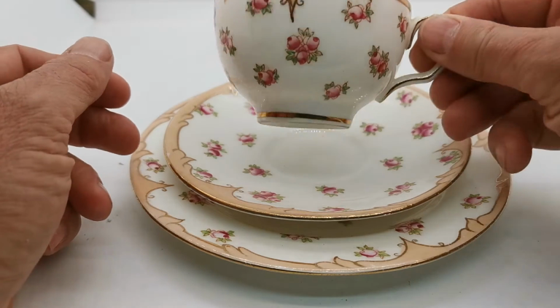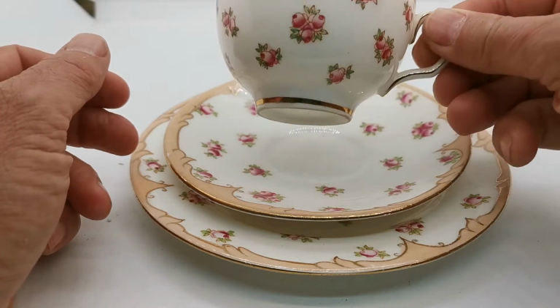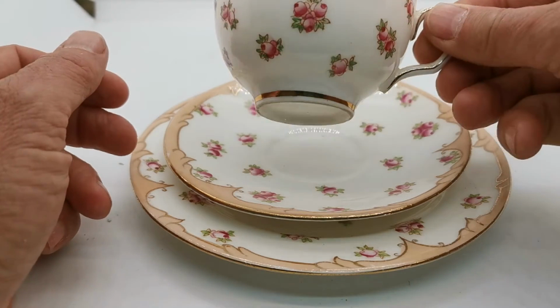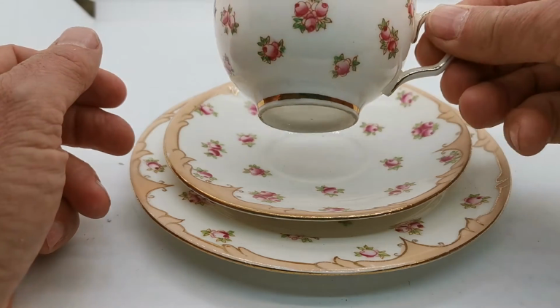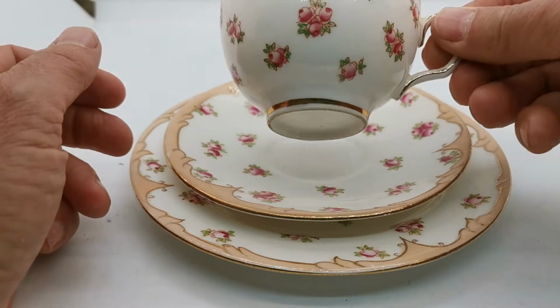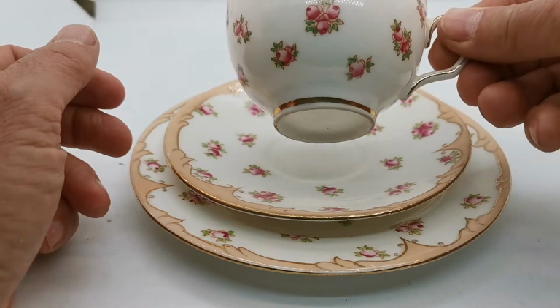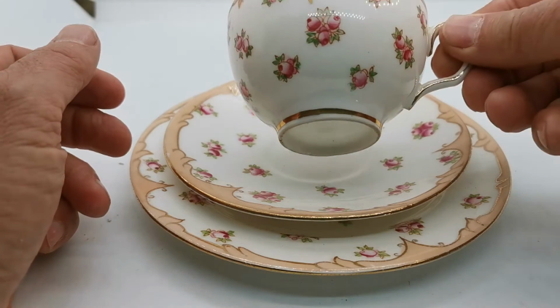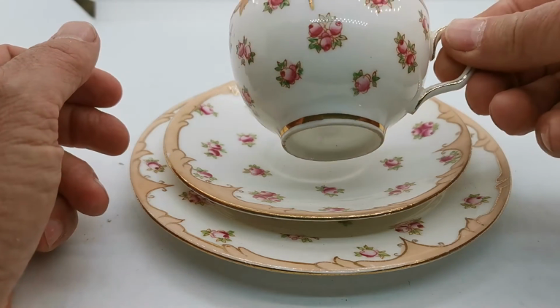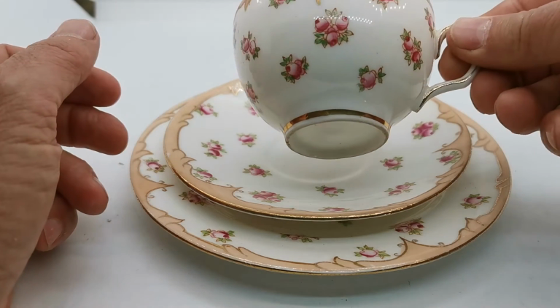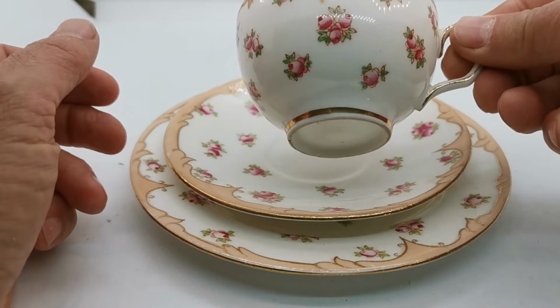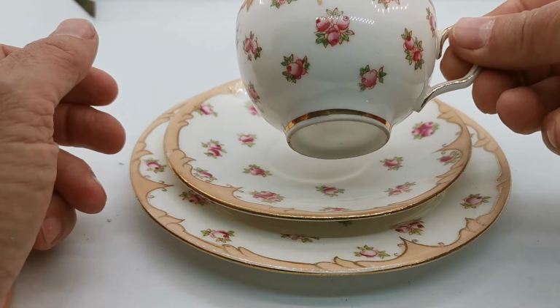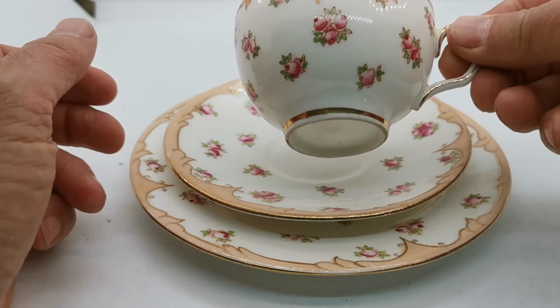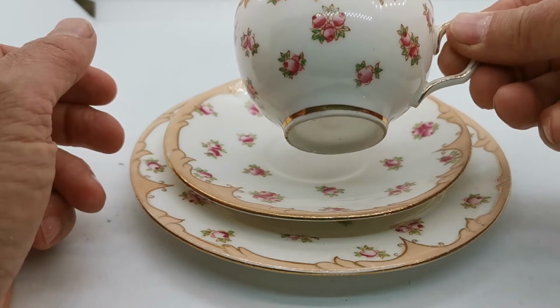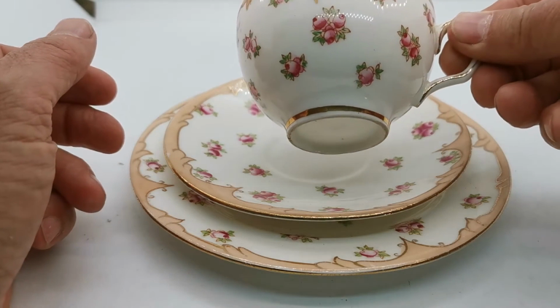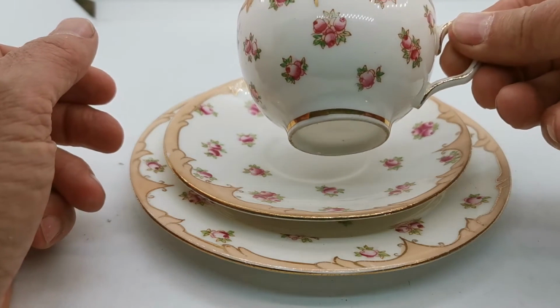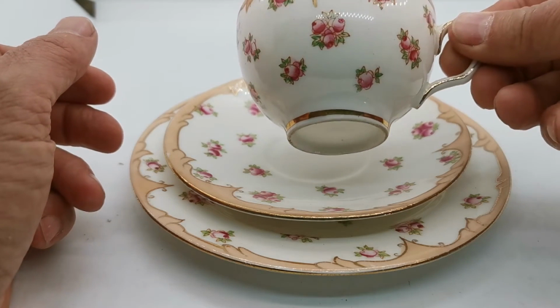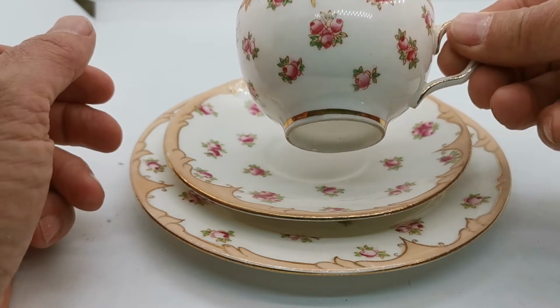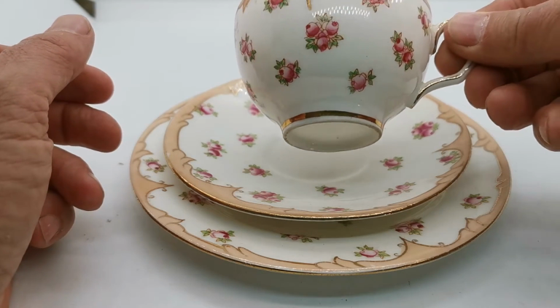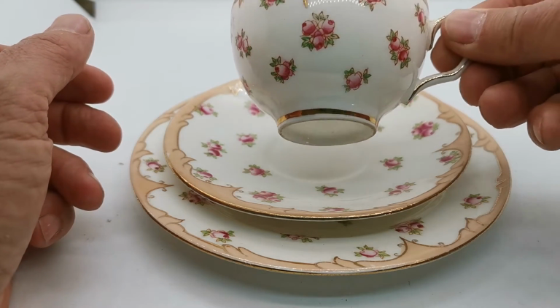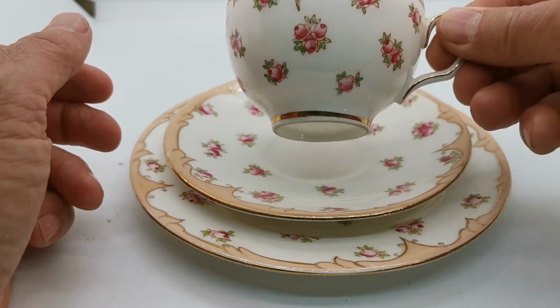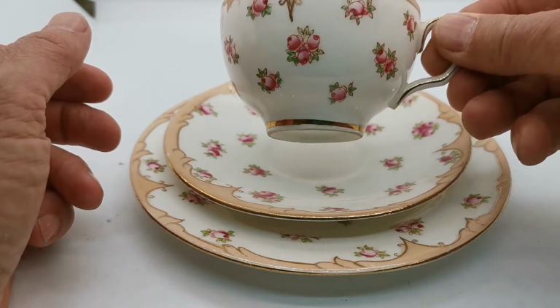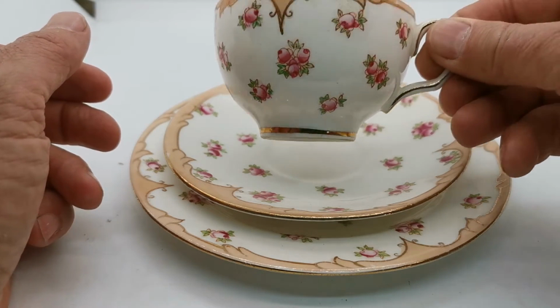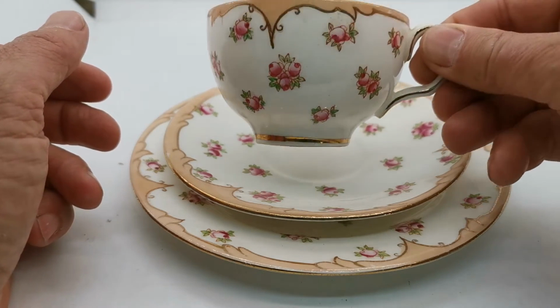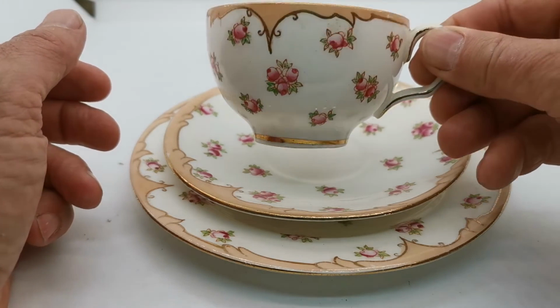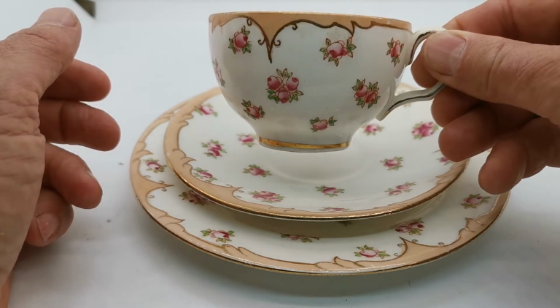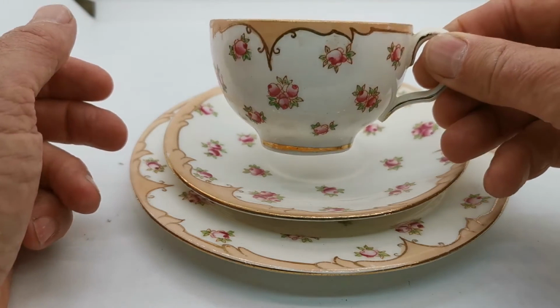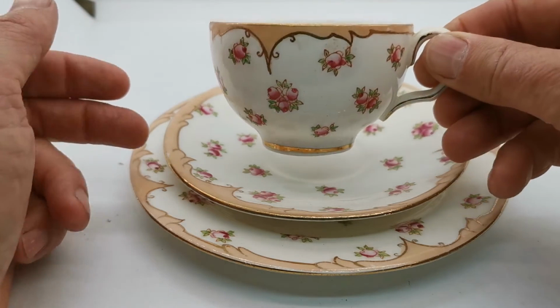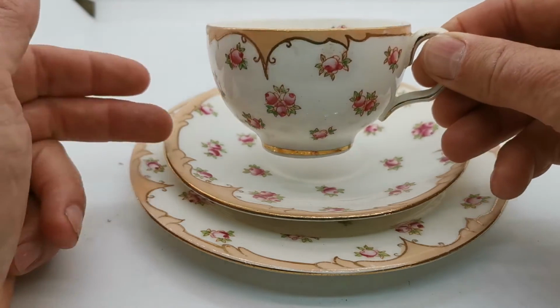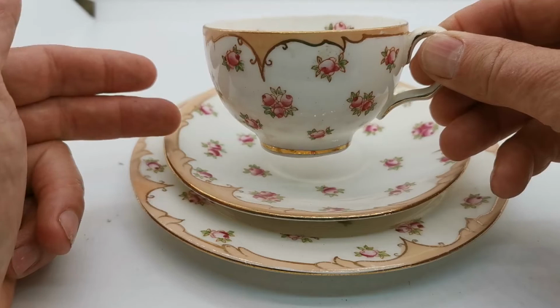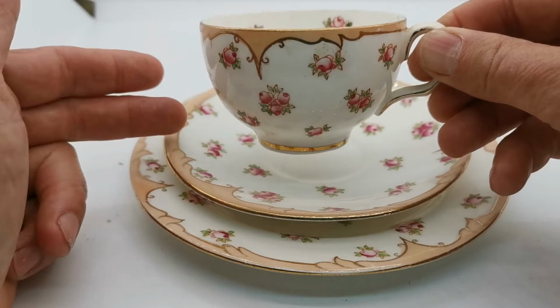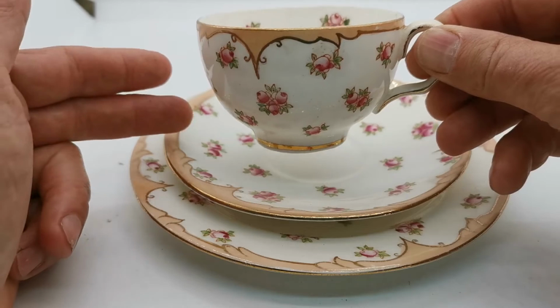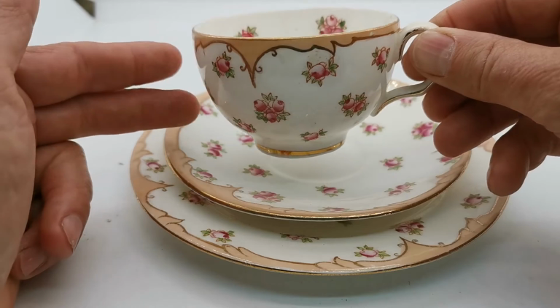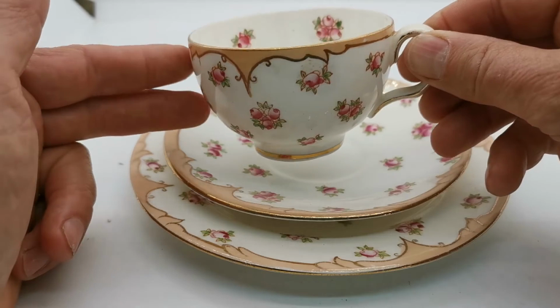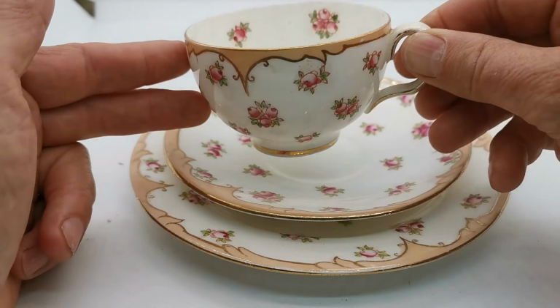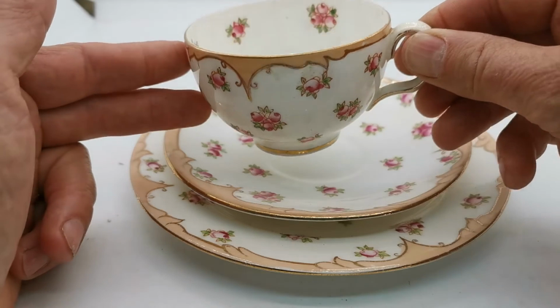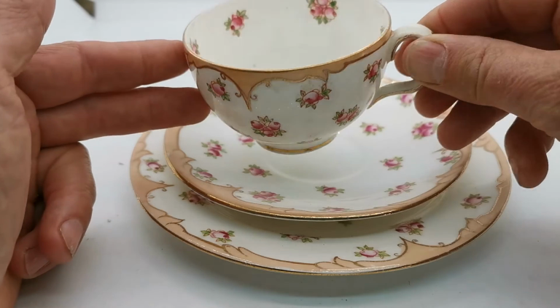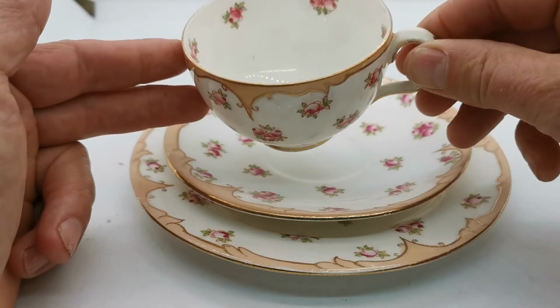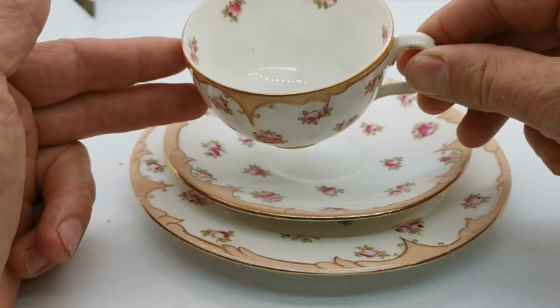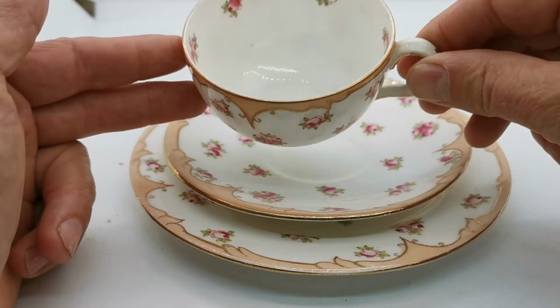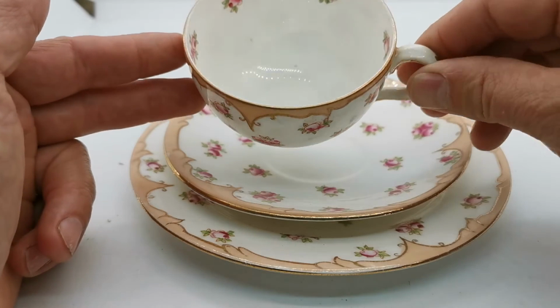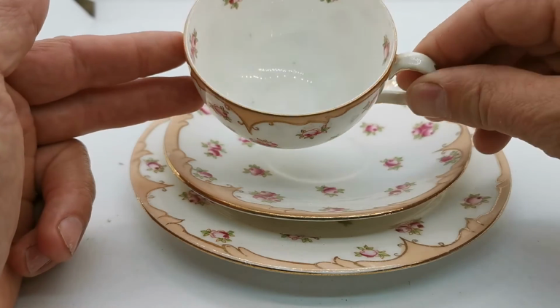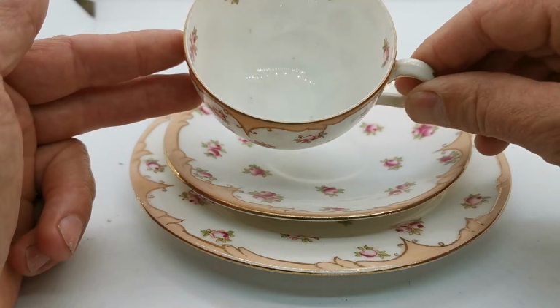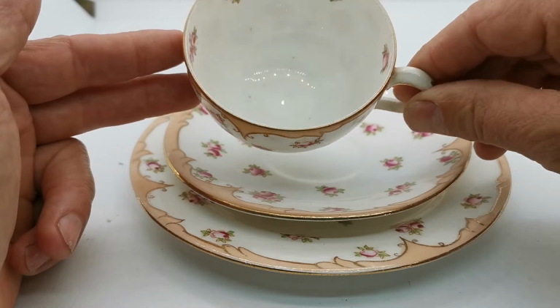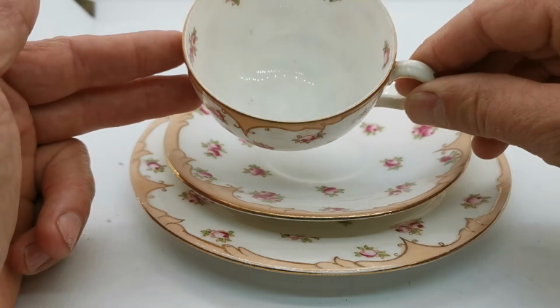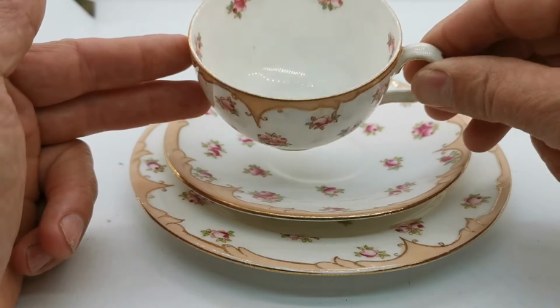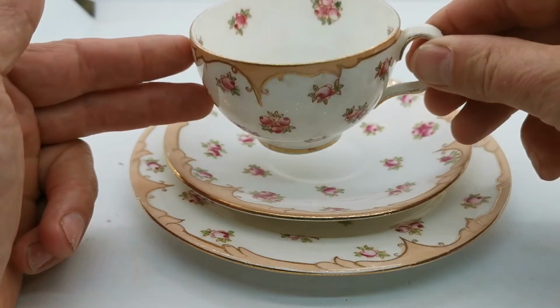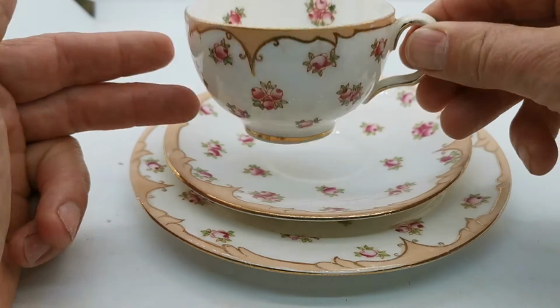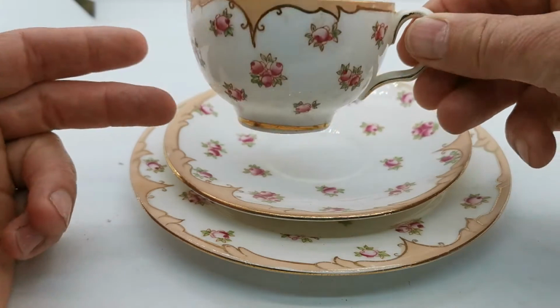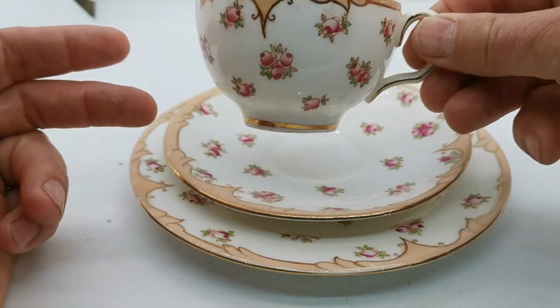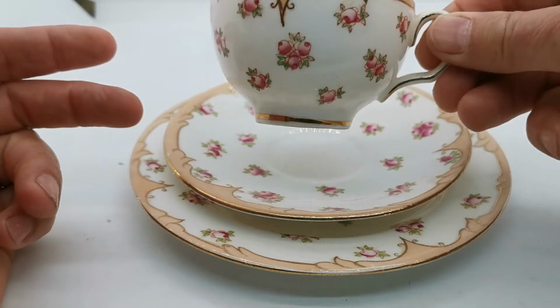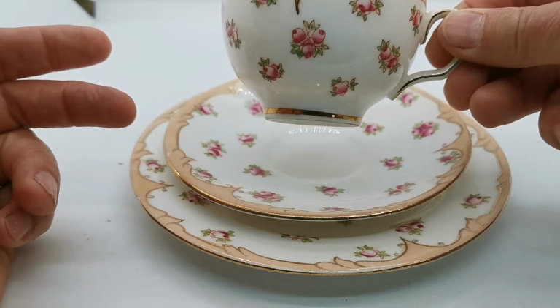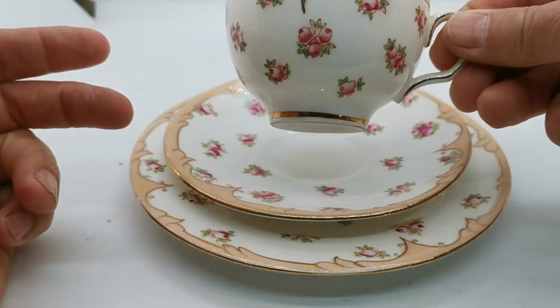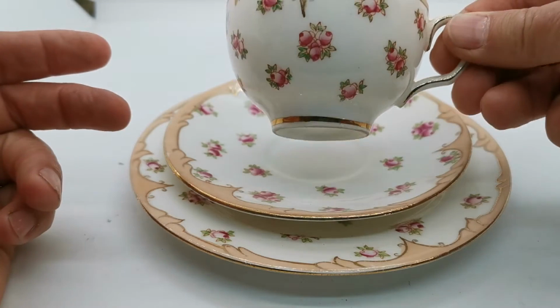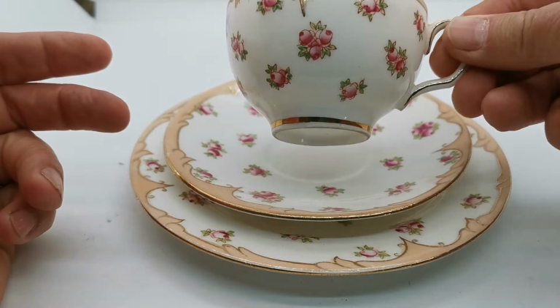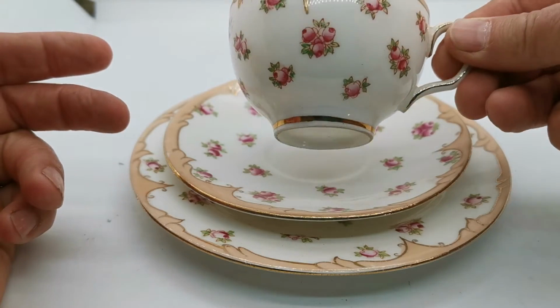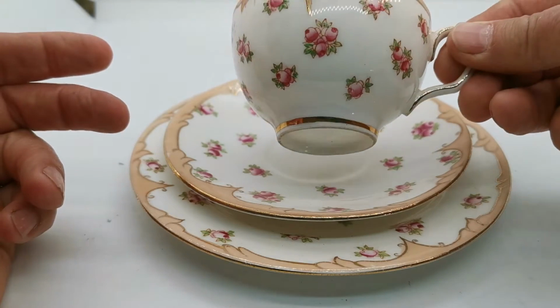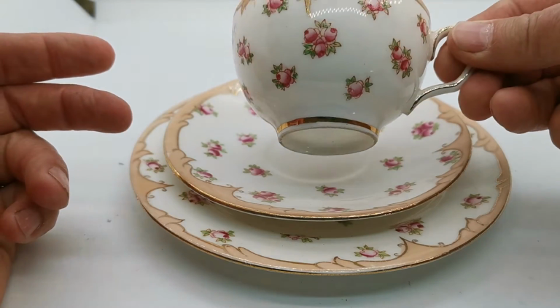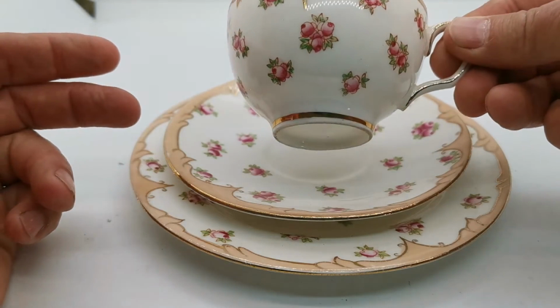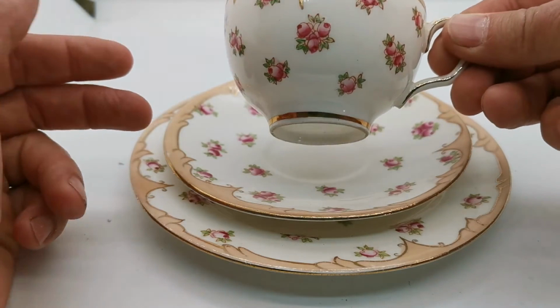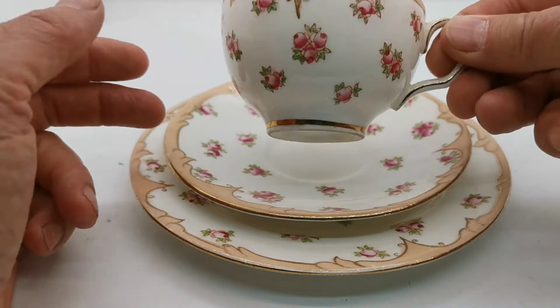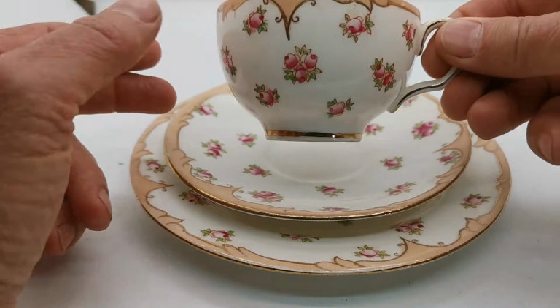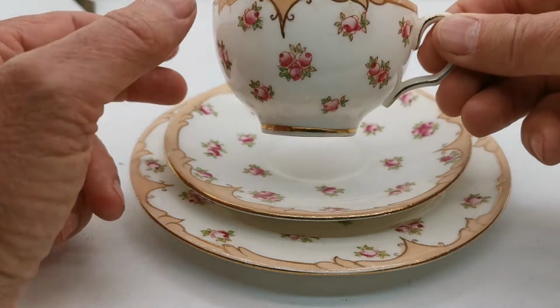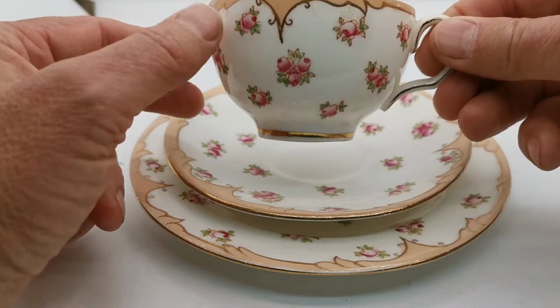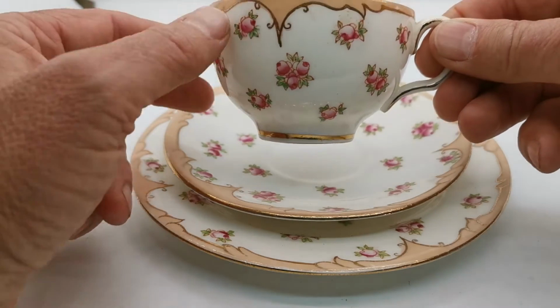Beautiful, plain, open bowl, round — a classic Victorian small teacup.